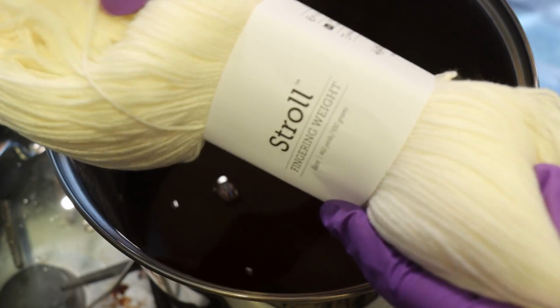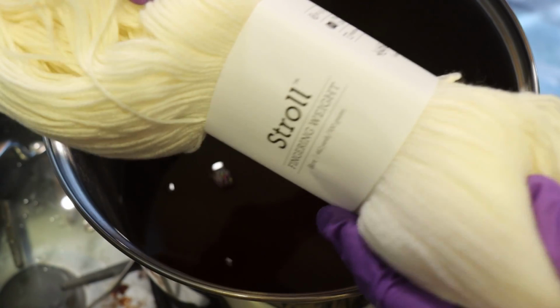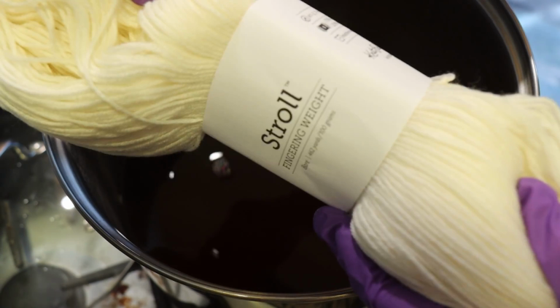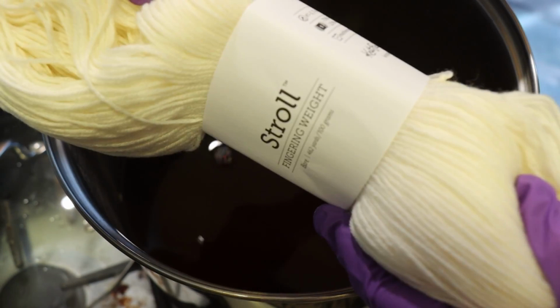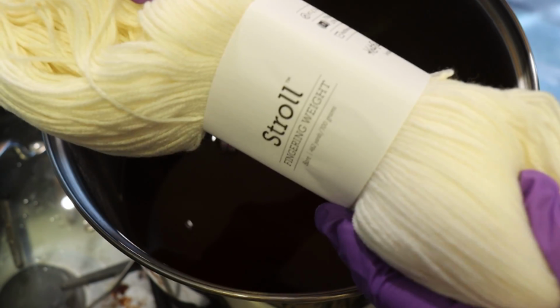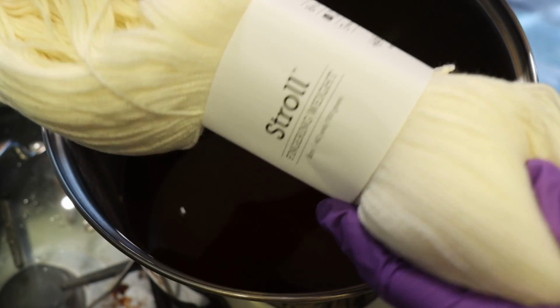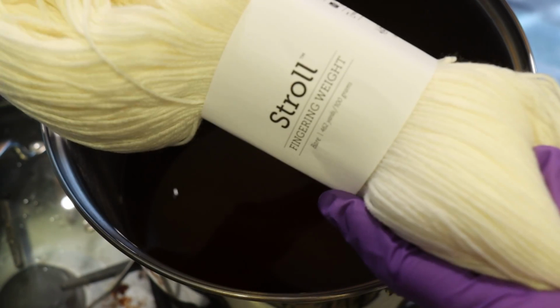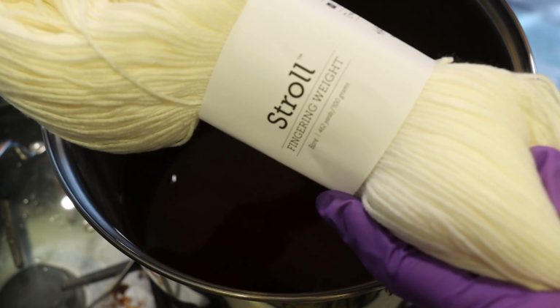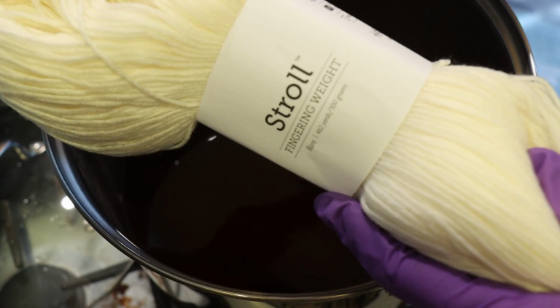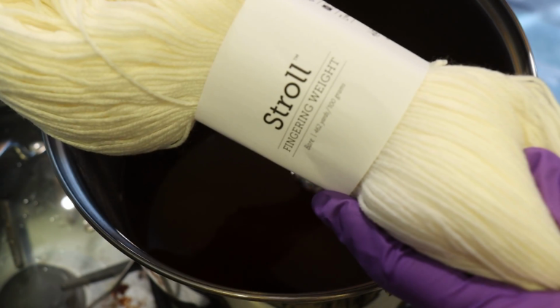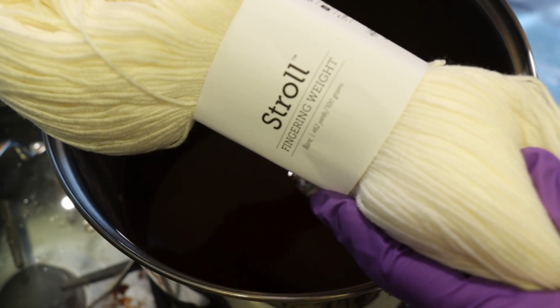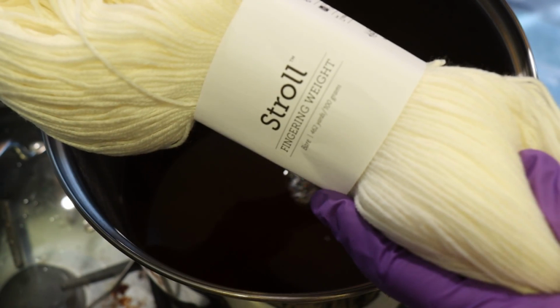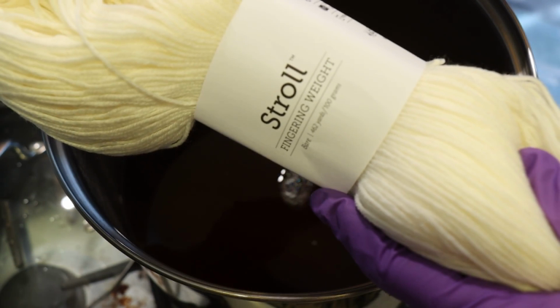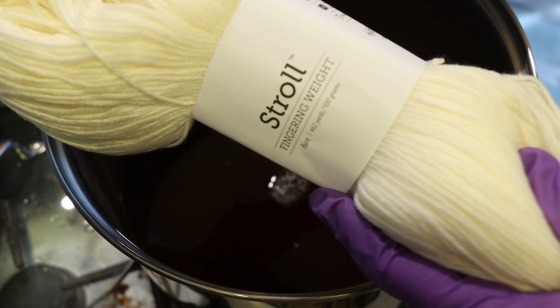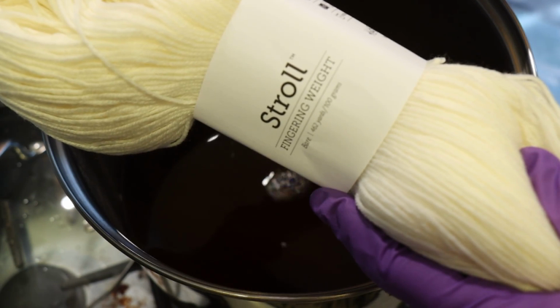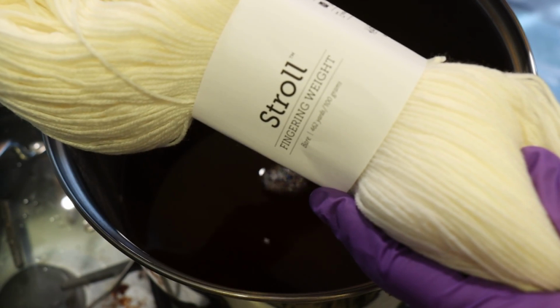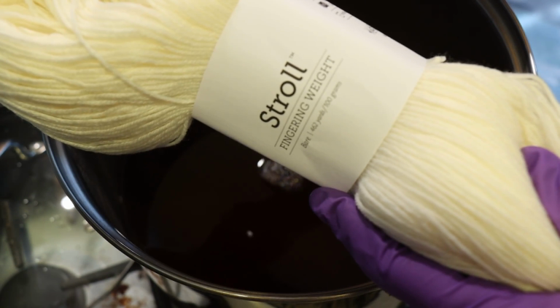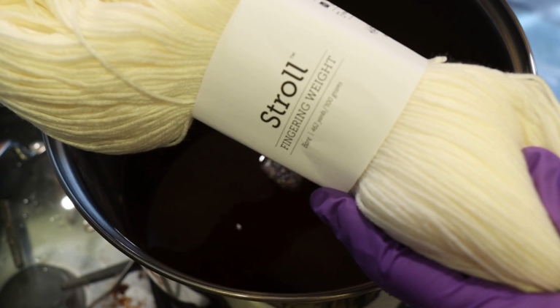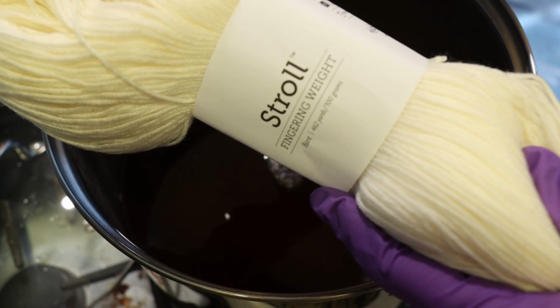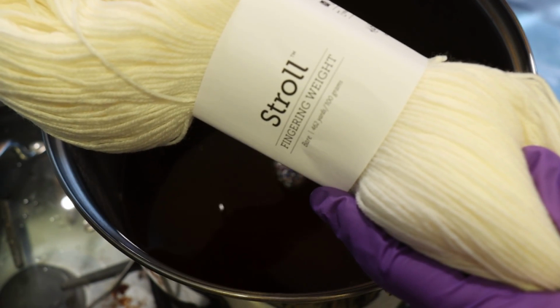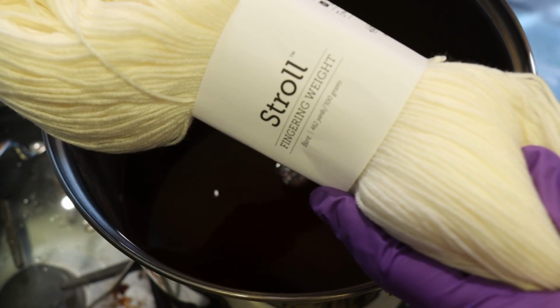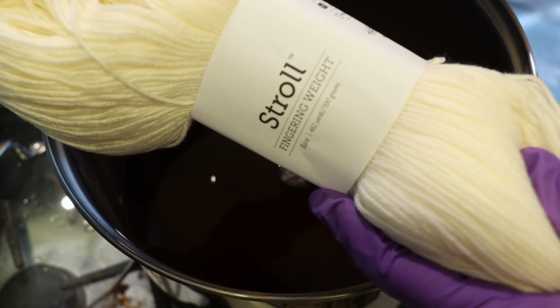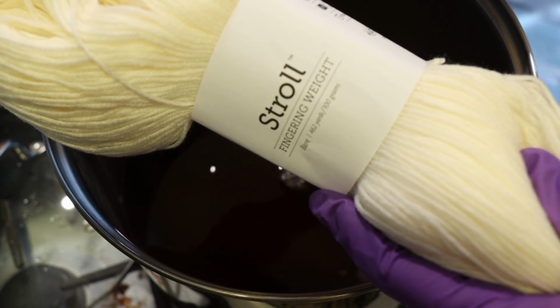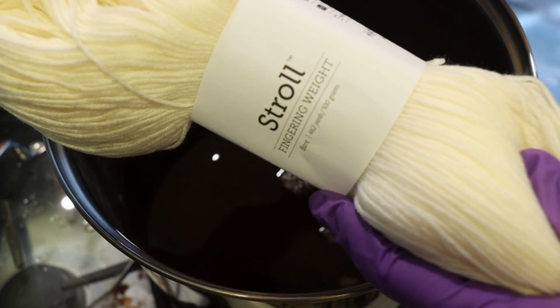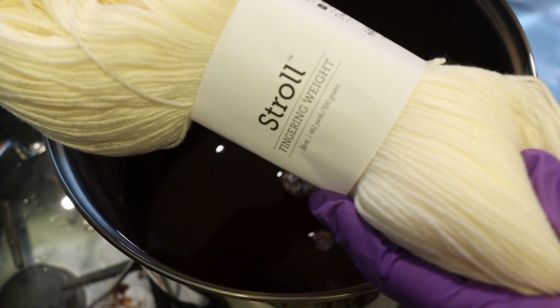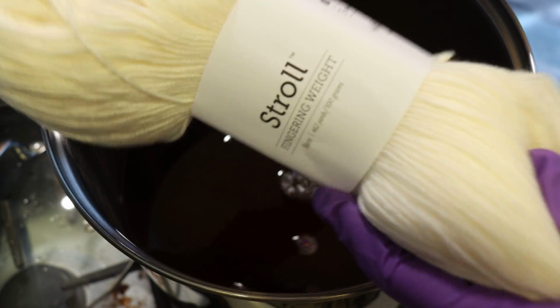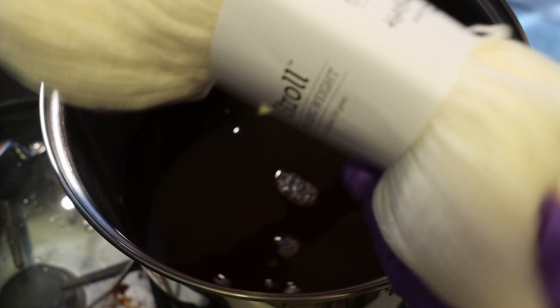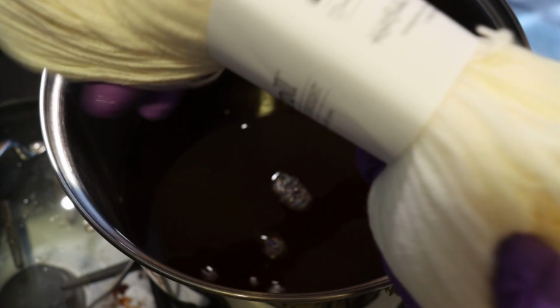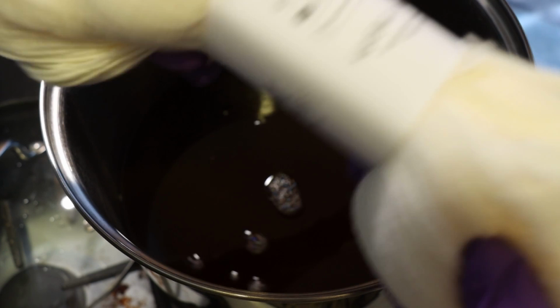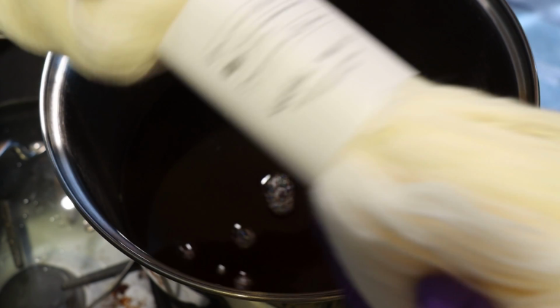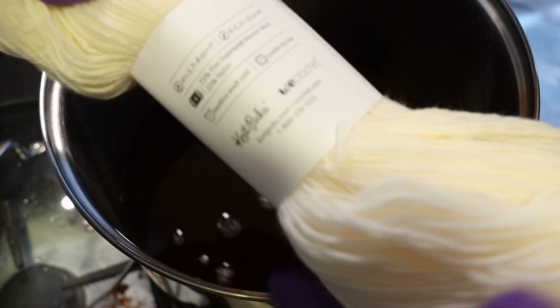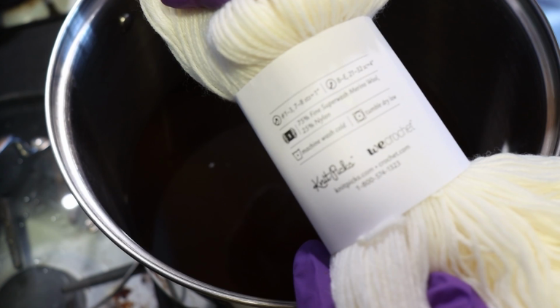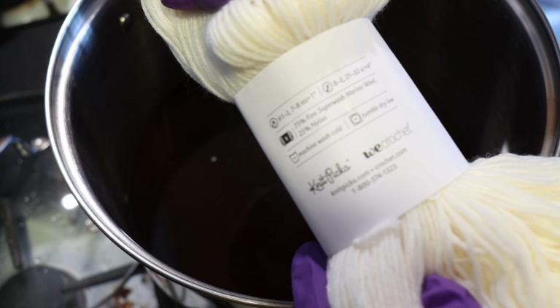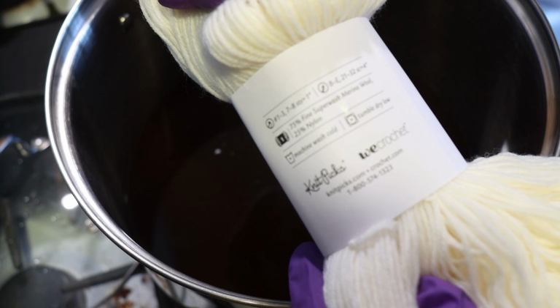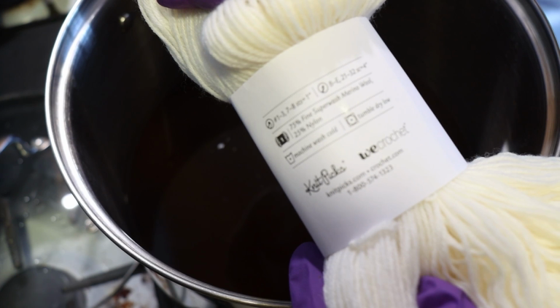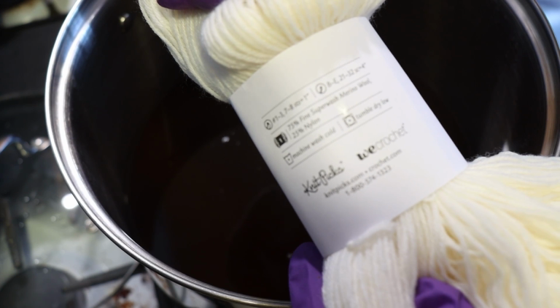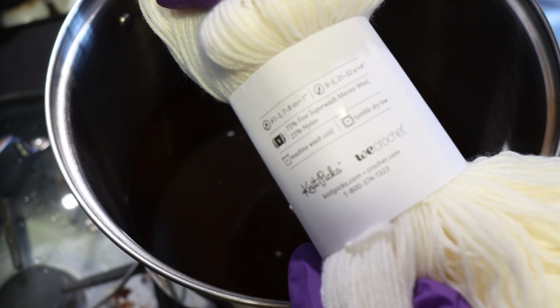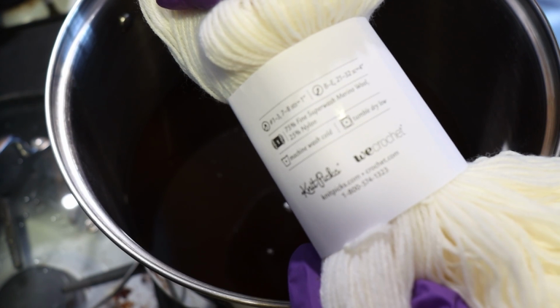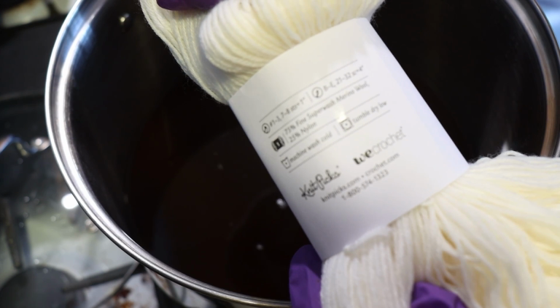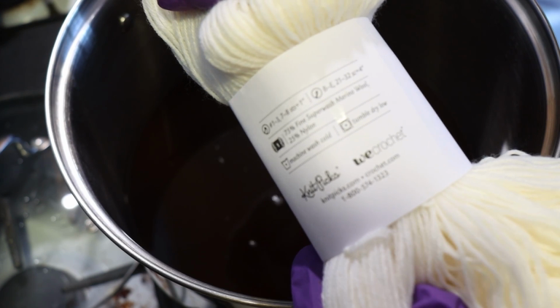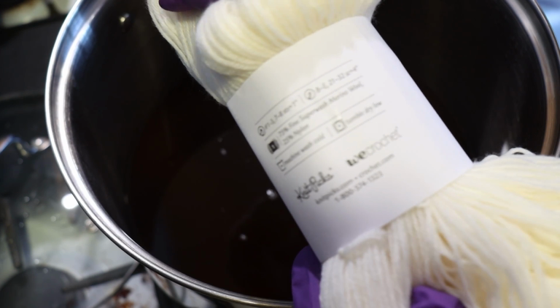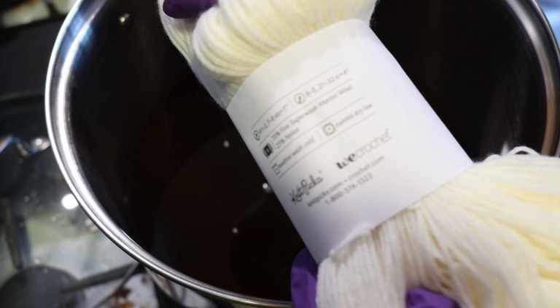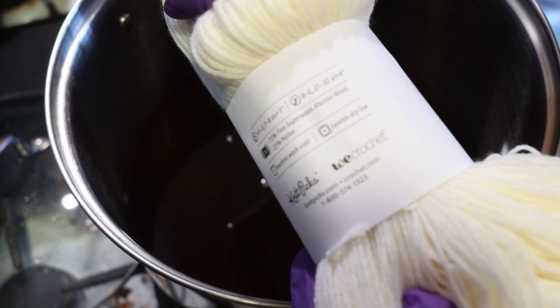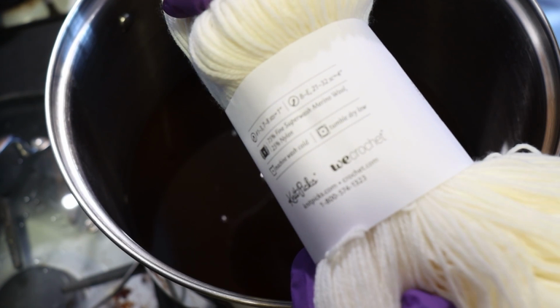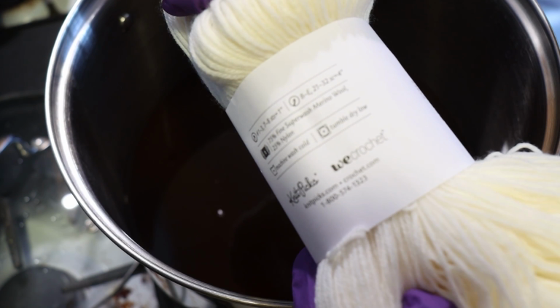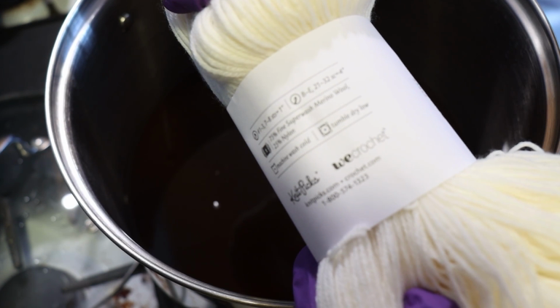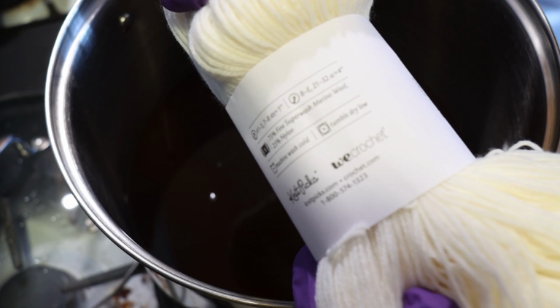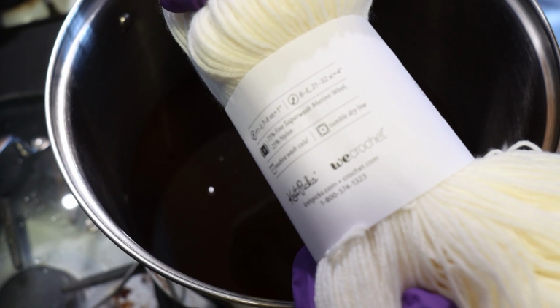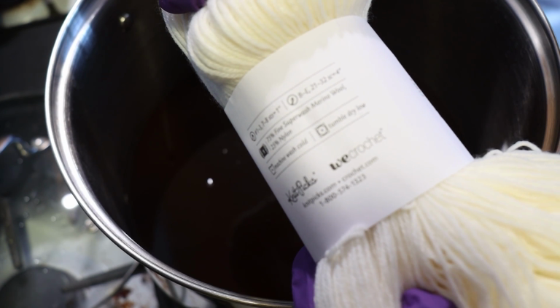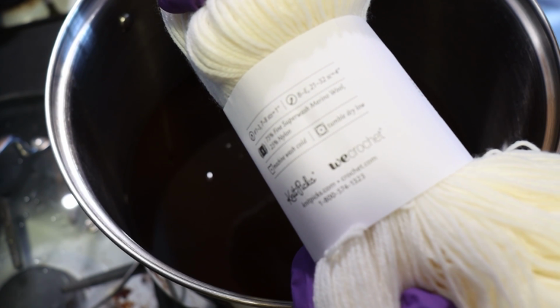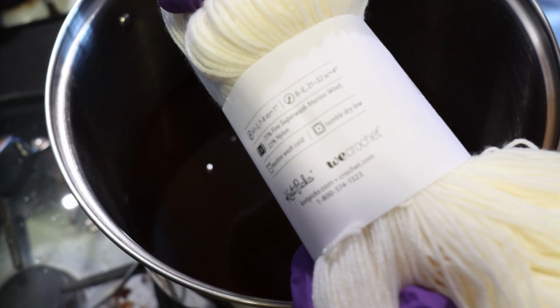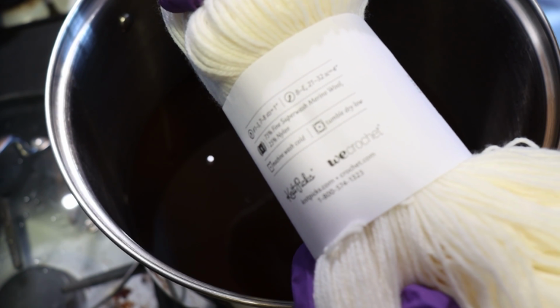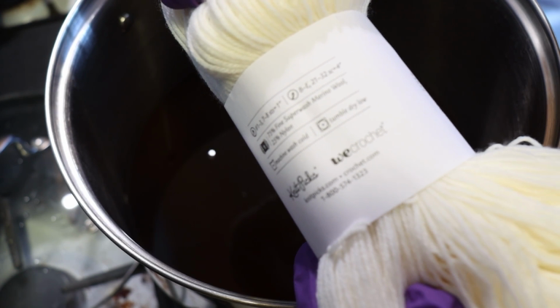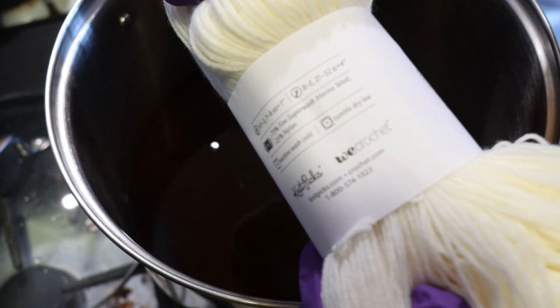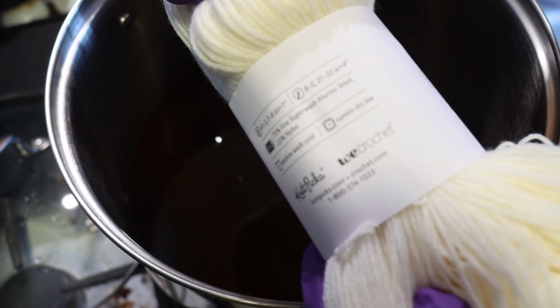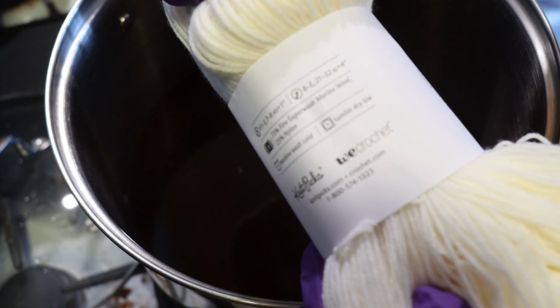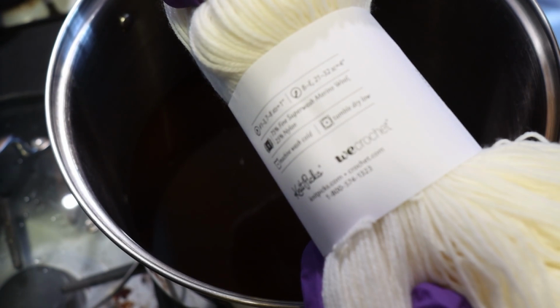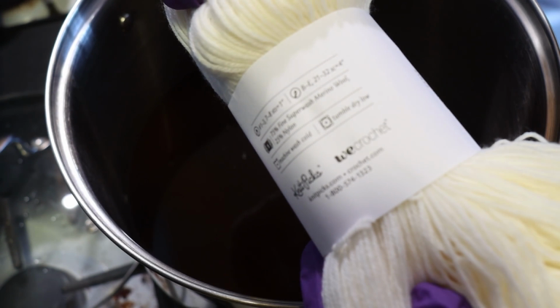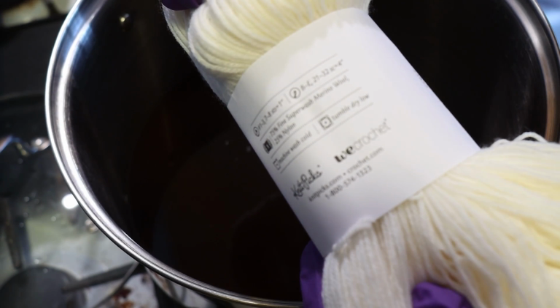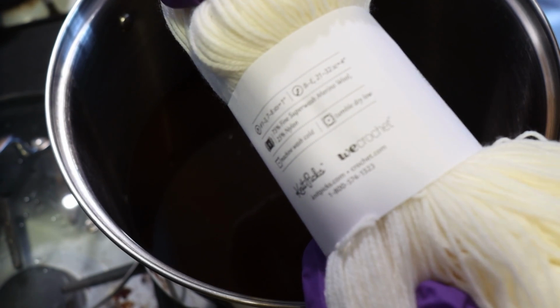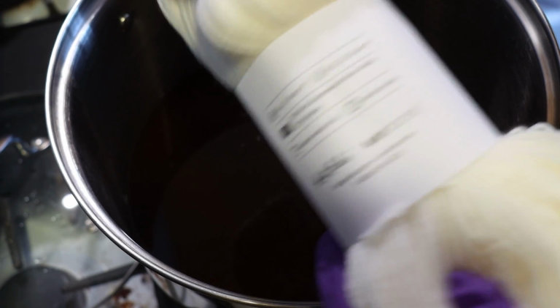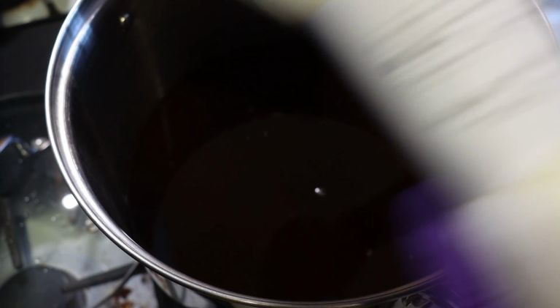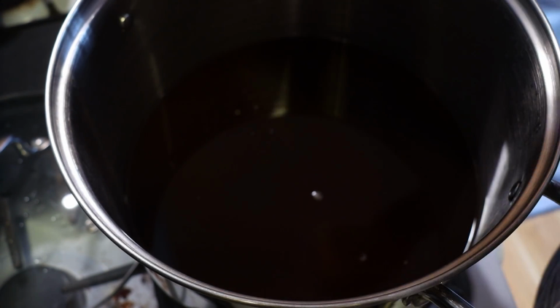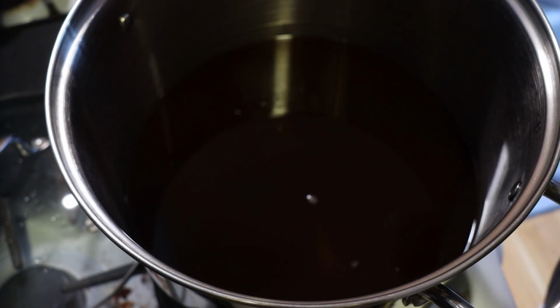We're going to be dyeing some Nitpick Stroll fingering weight yarn today. This yarn is 75% superwash merino wool and 25% nylon.